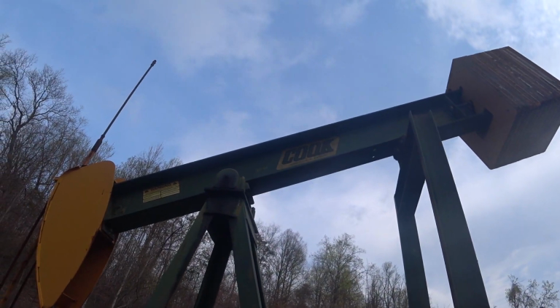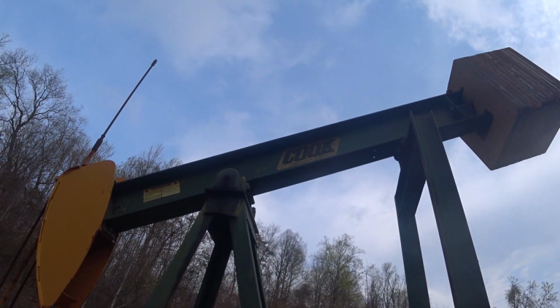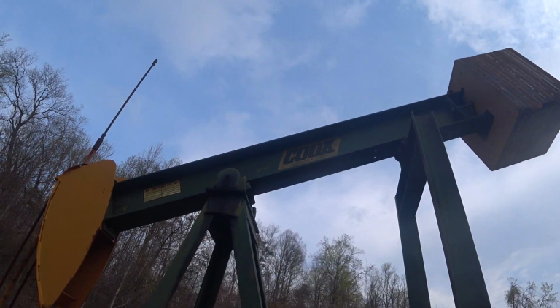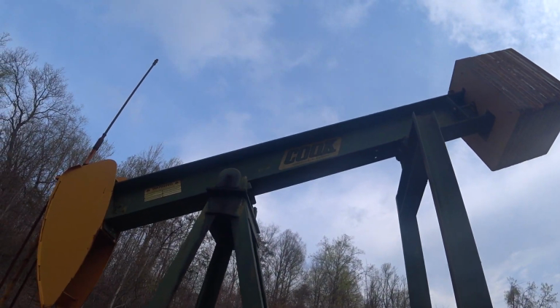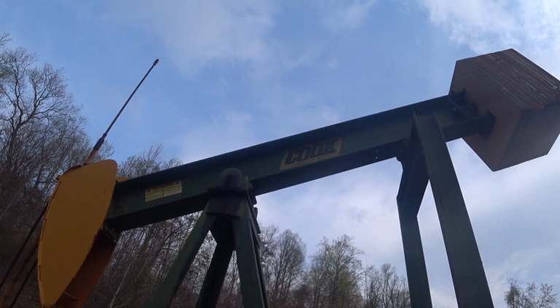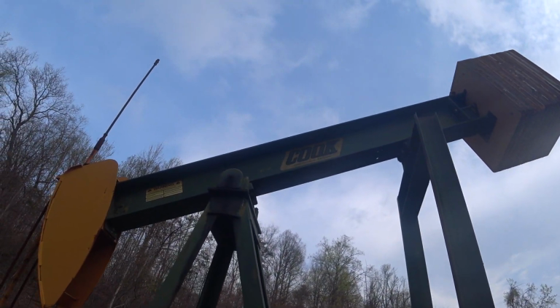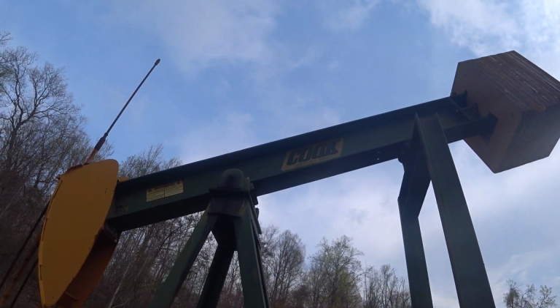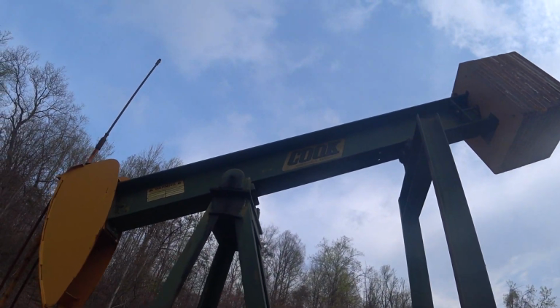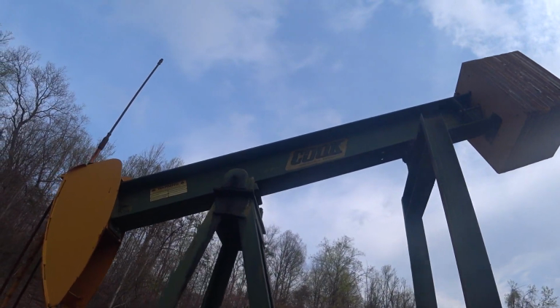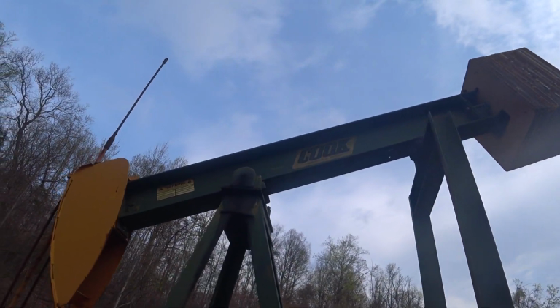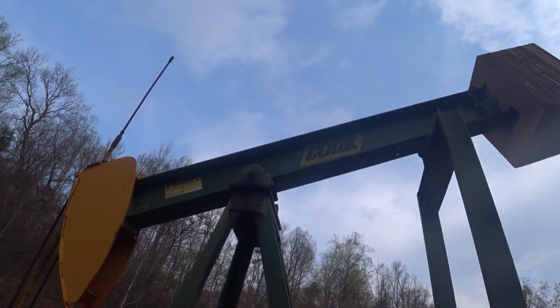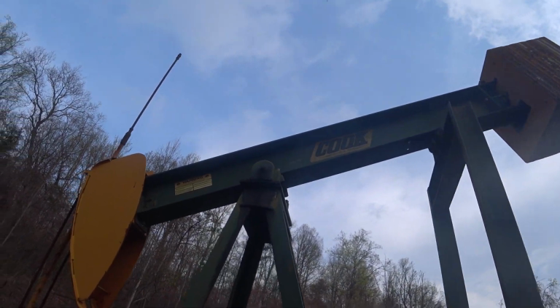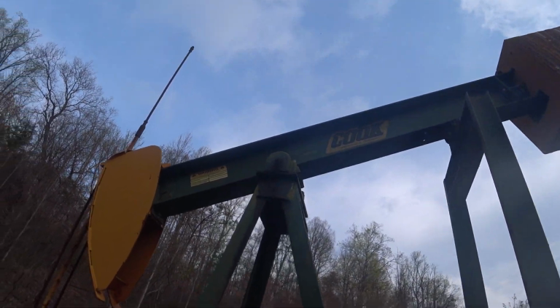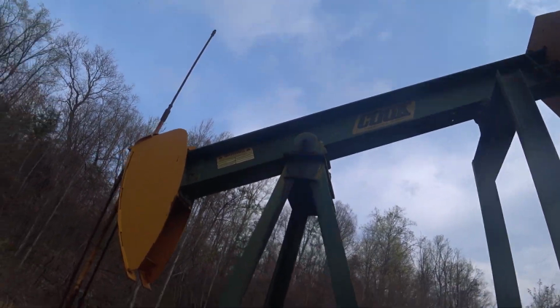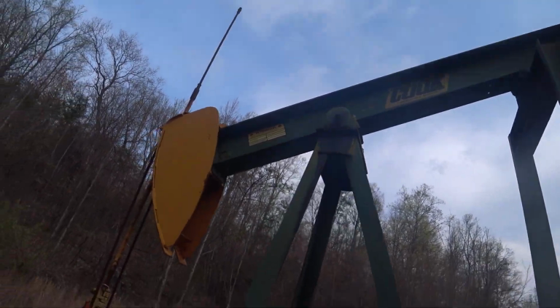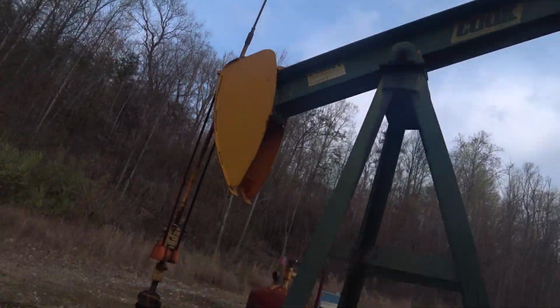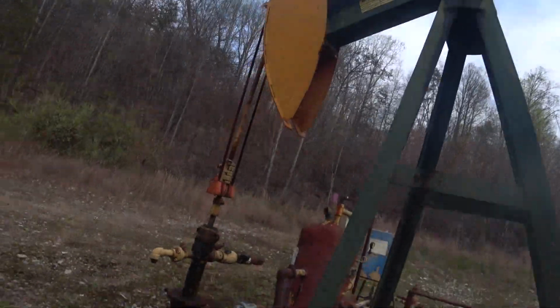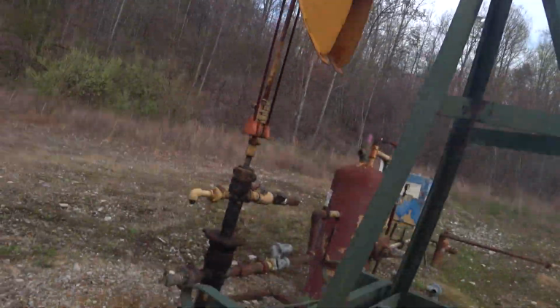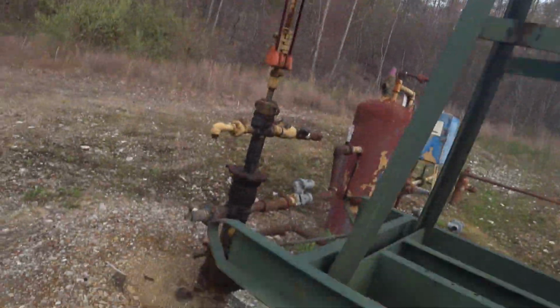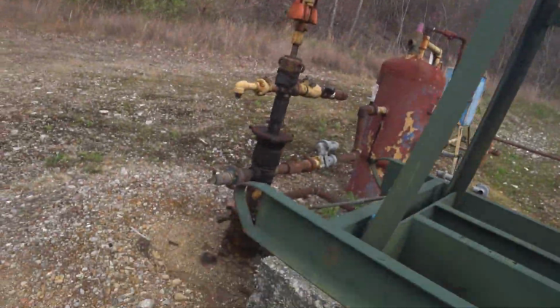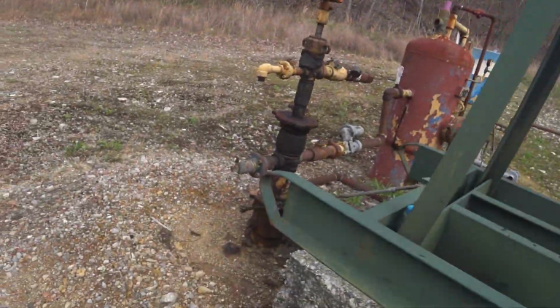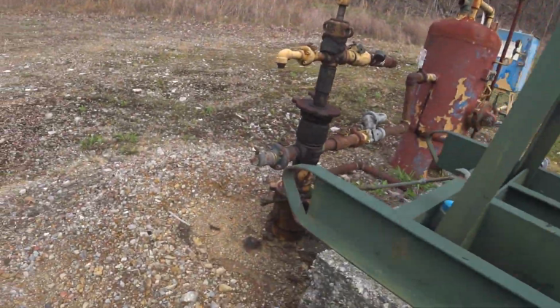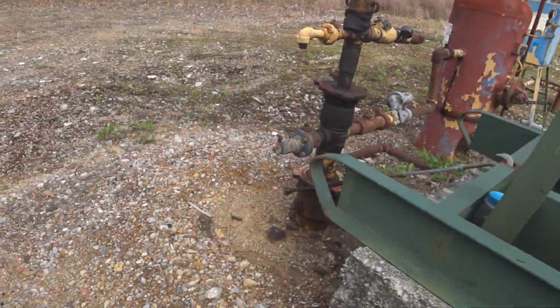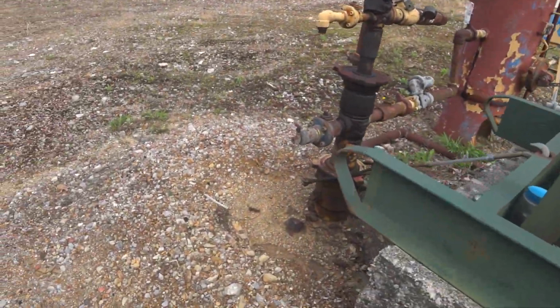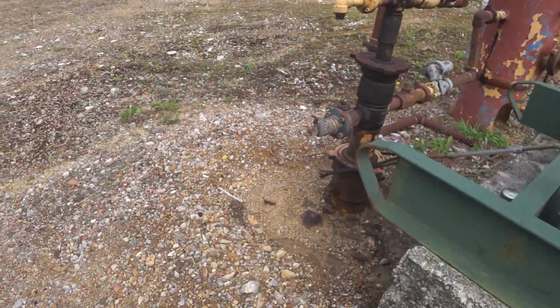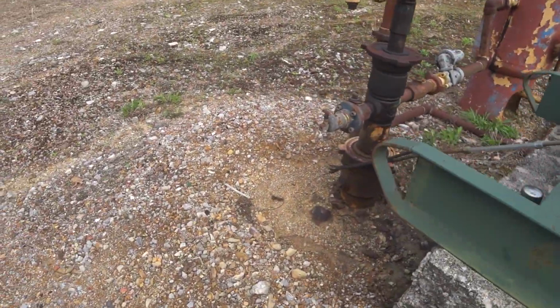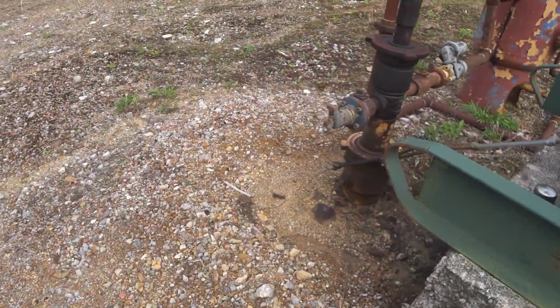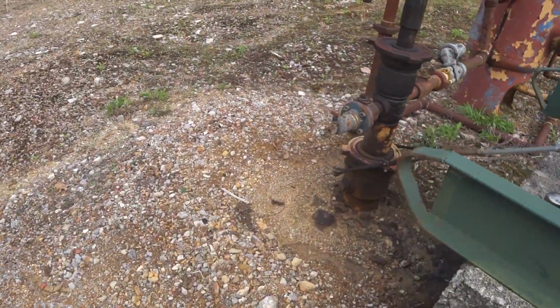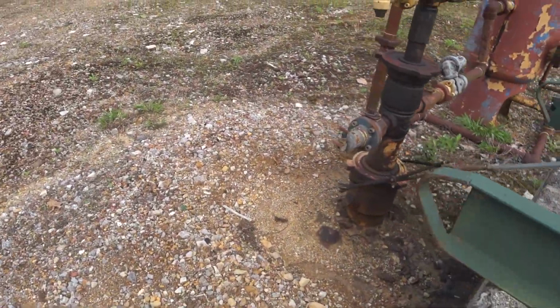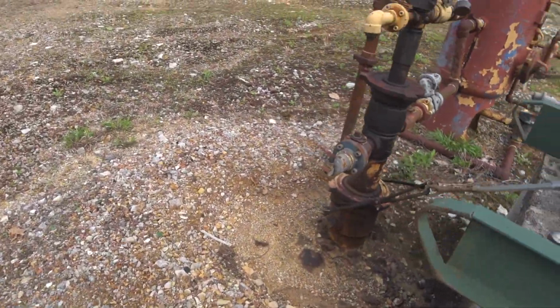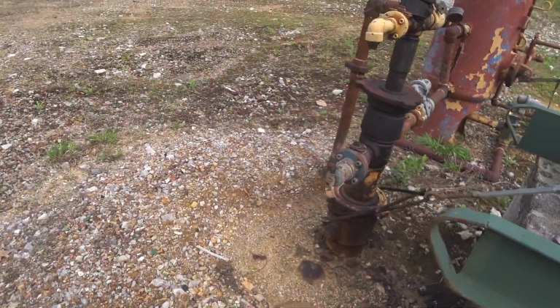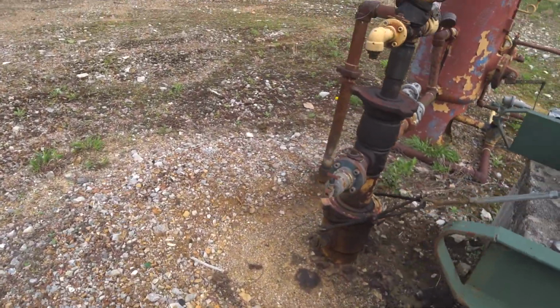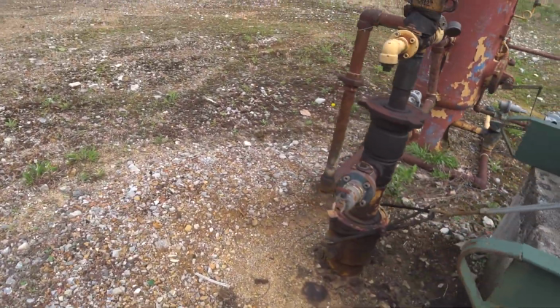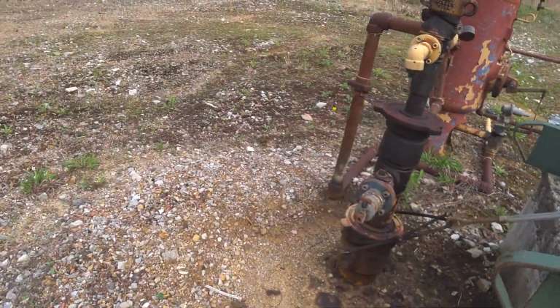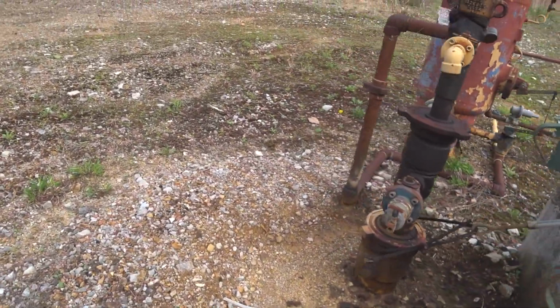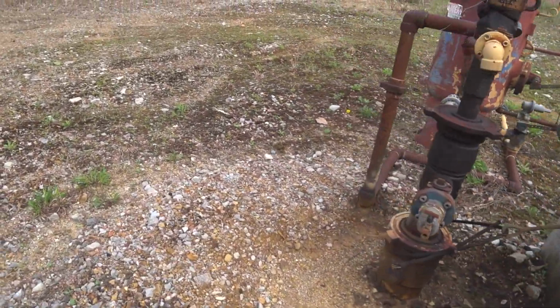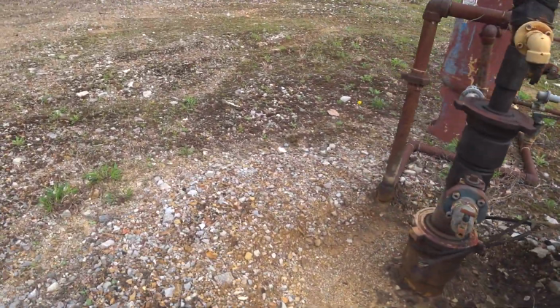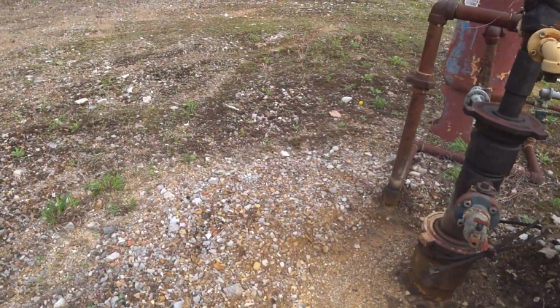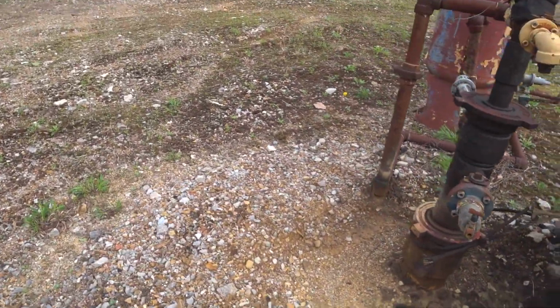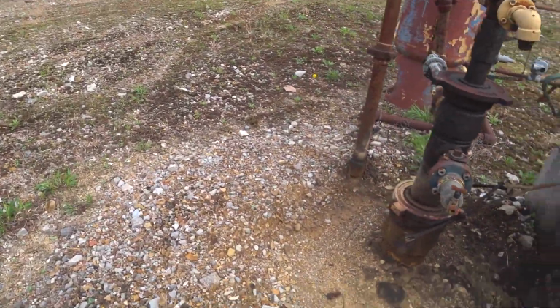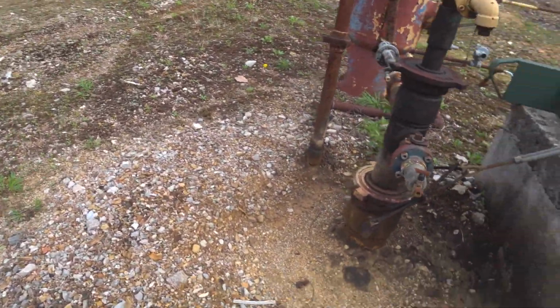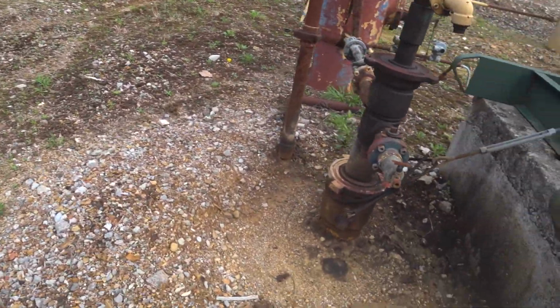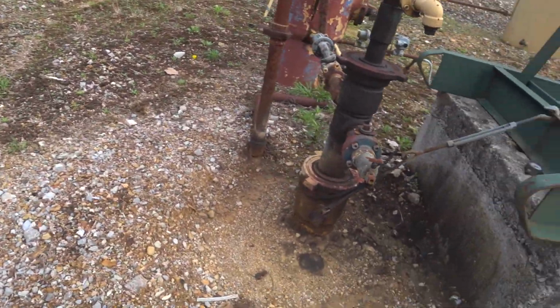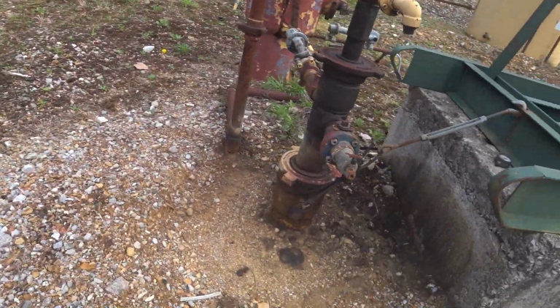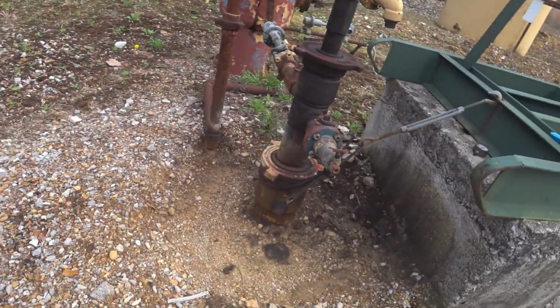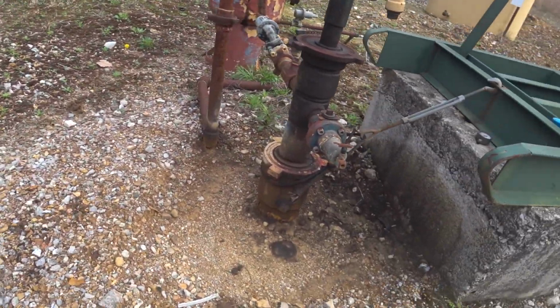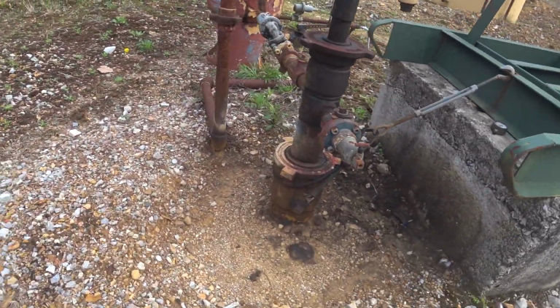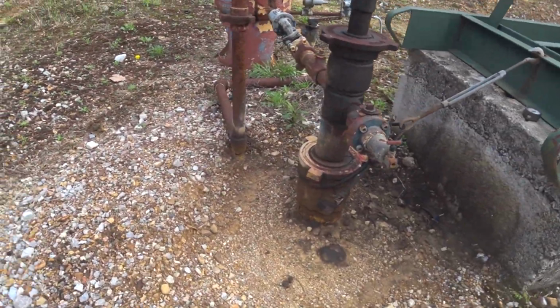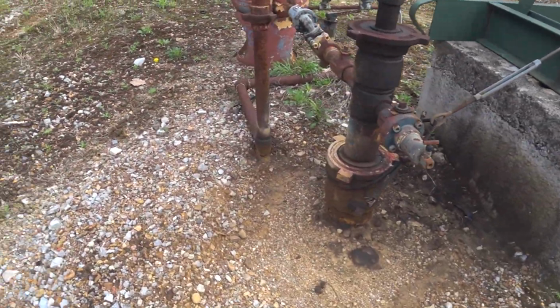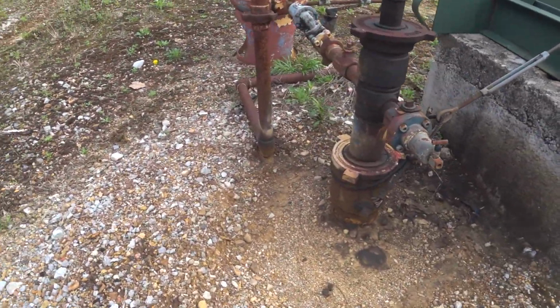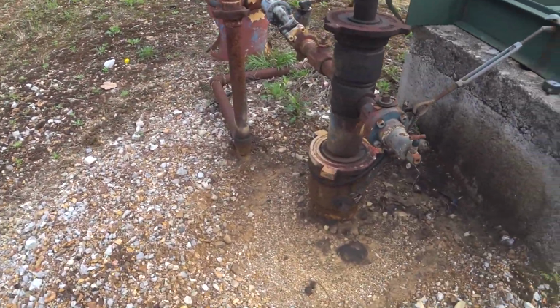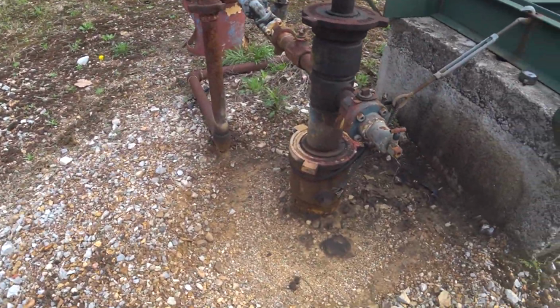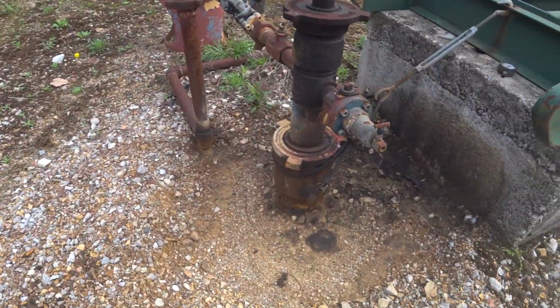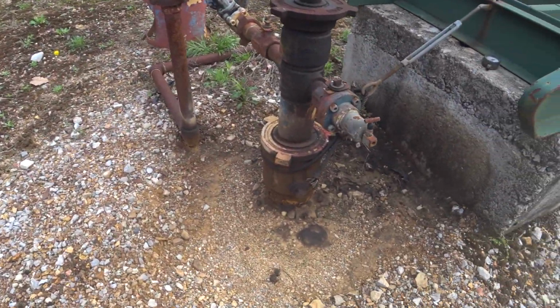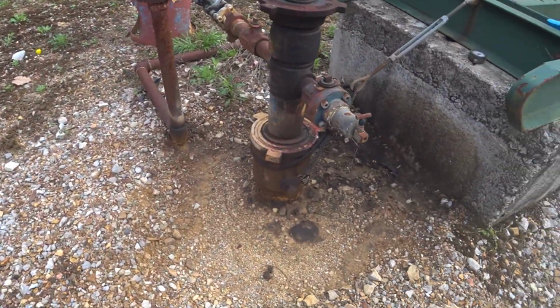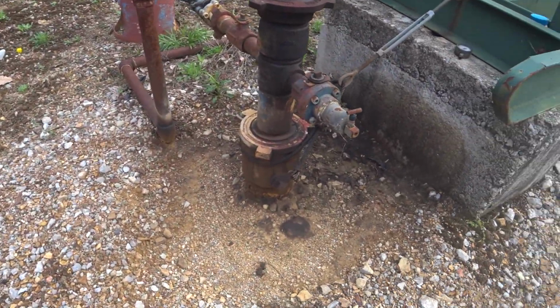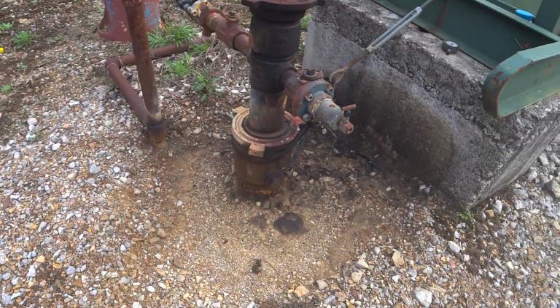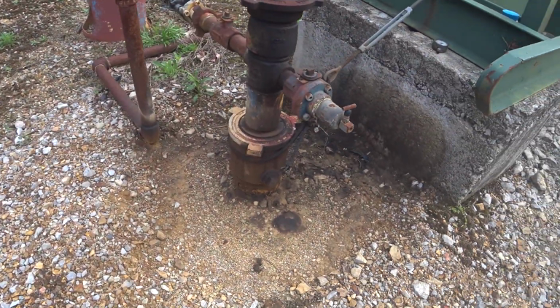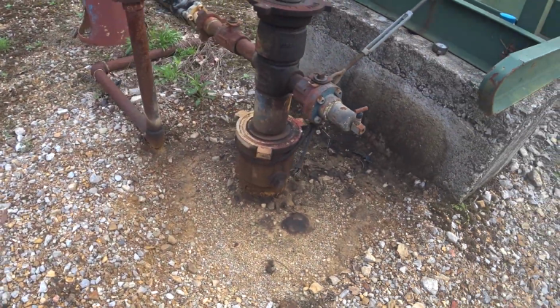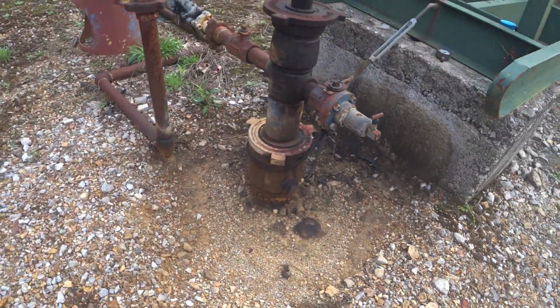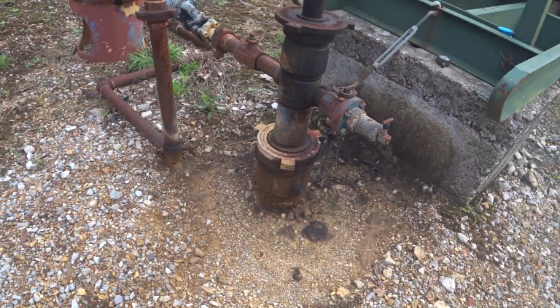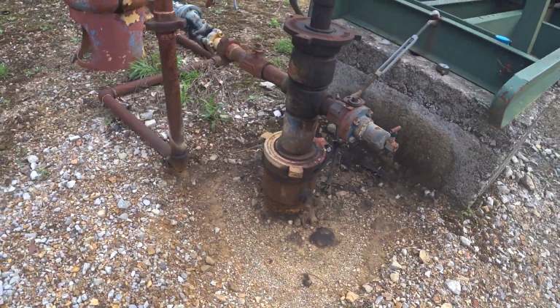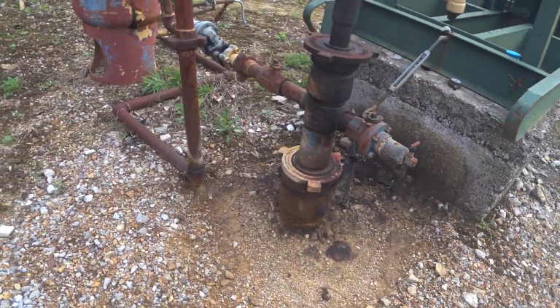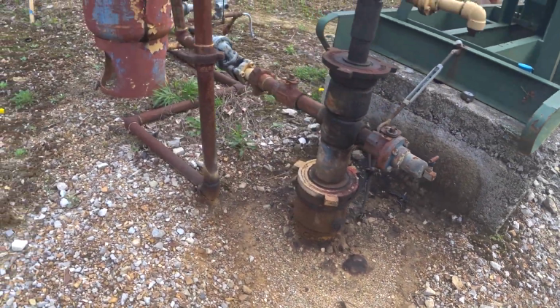Puffyville, Kansas. Here's the wellhead there.